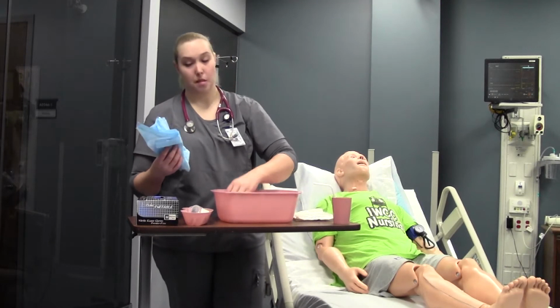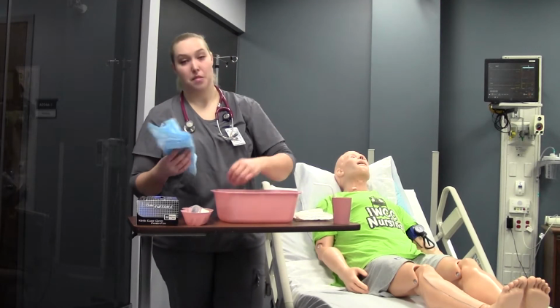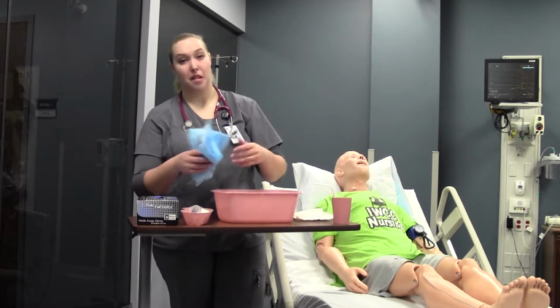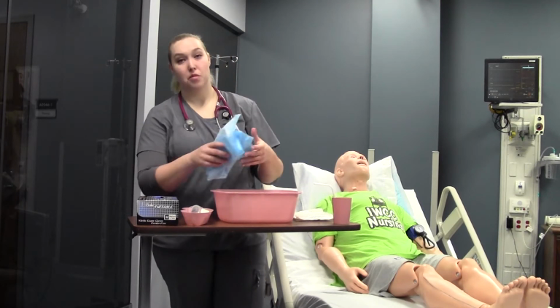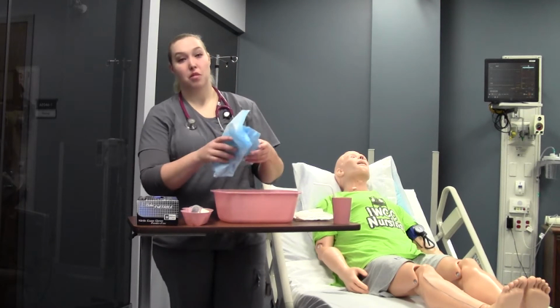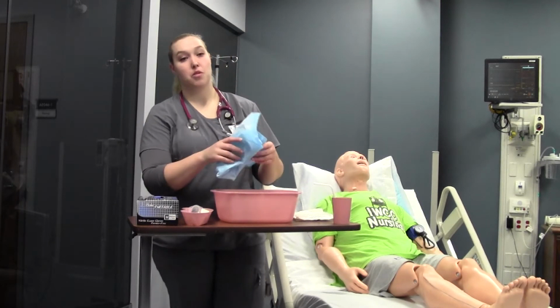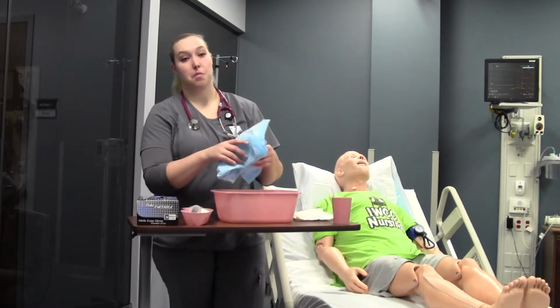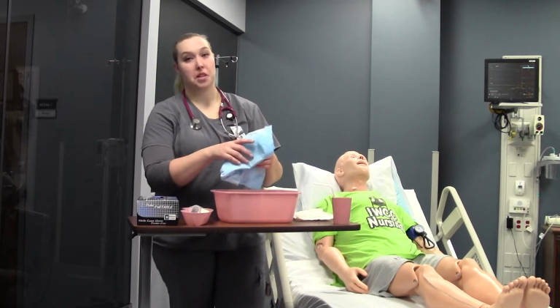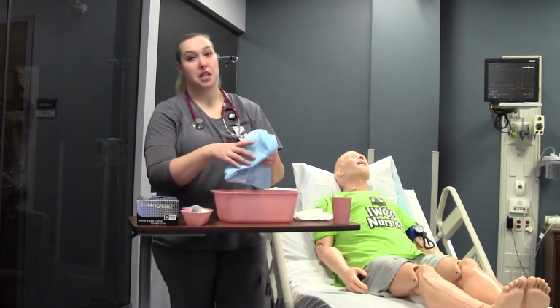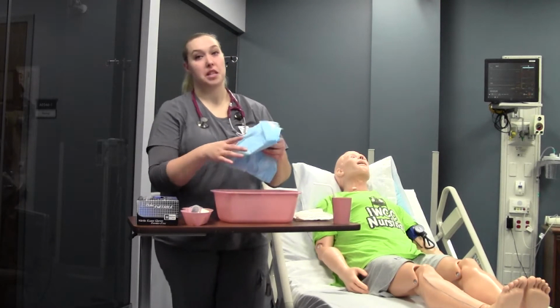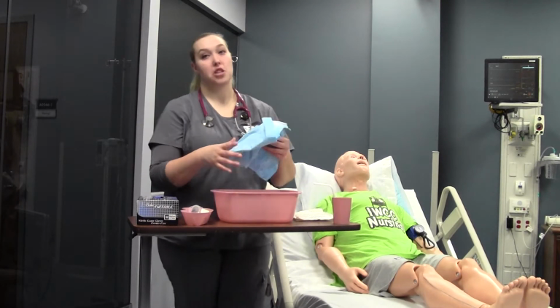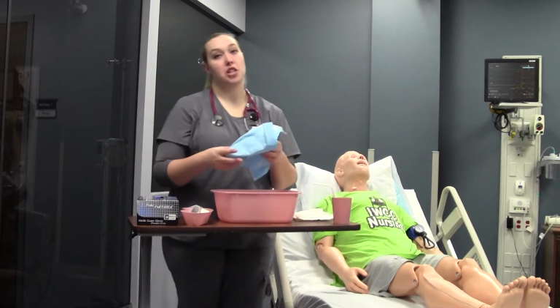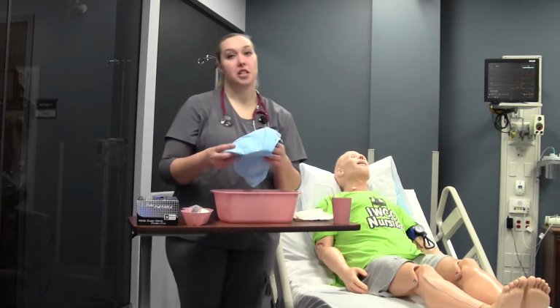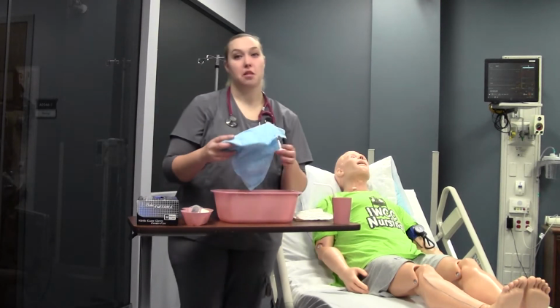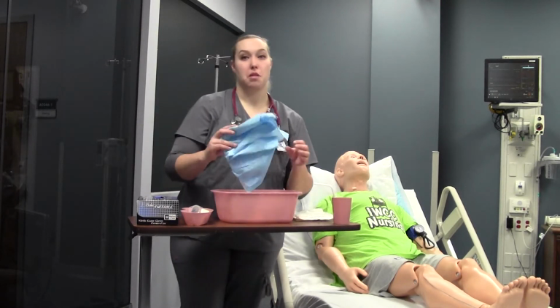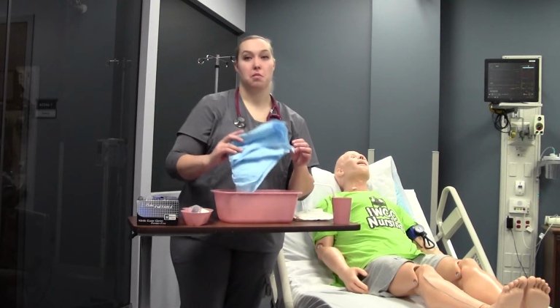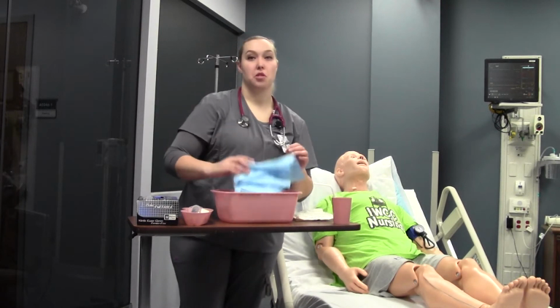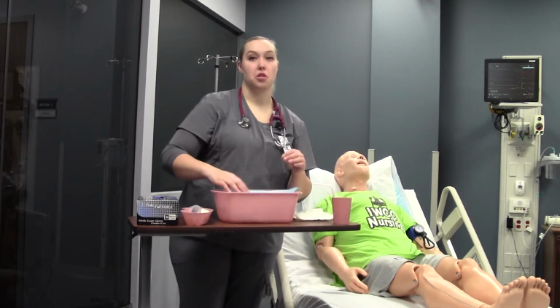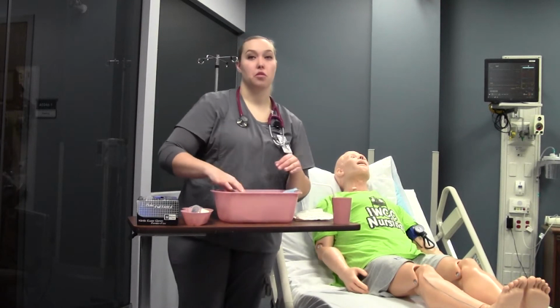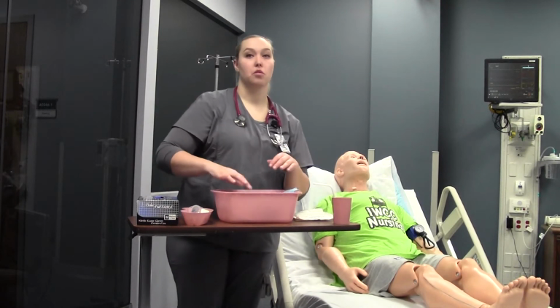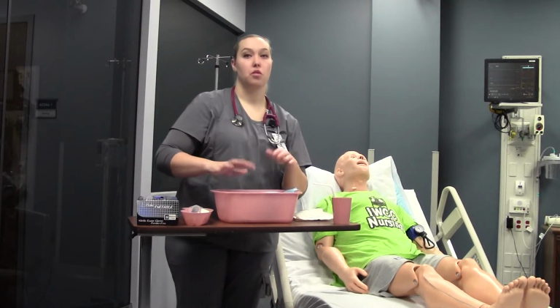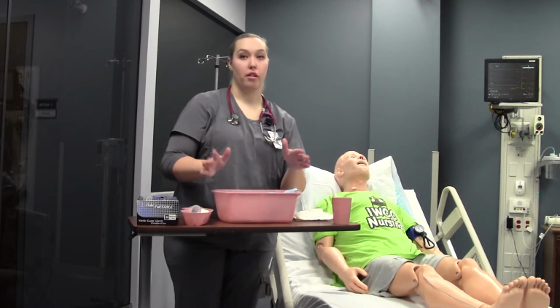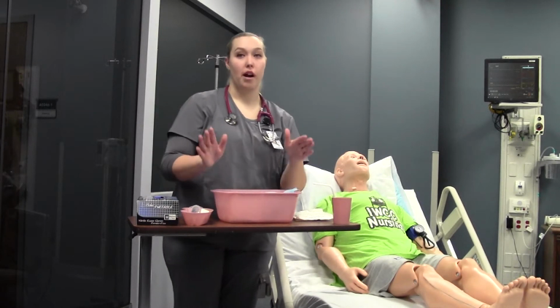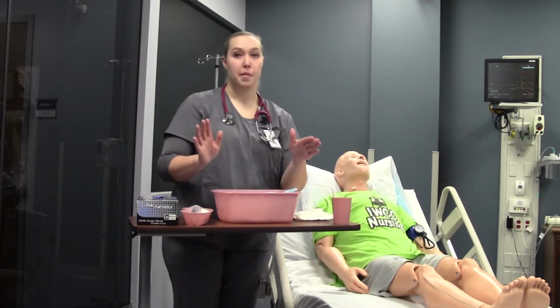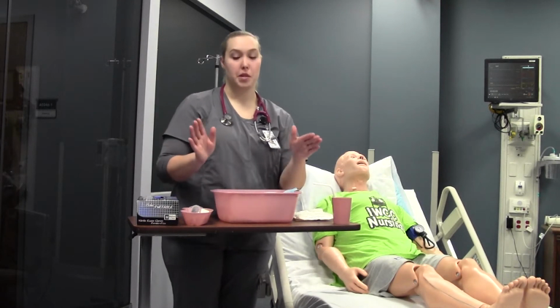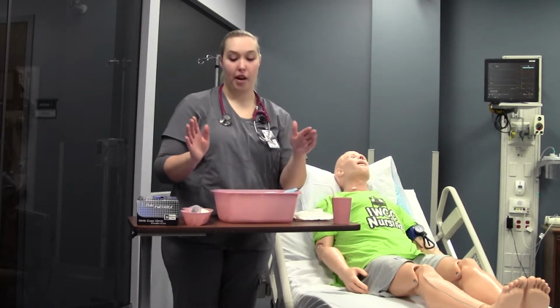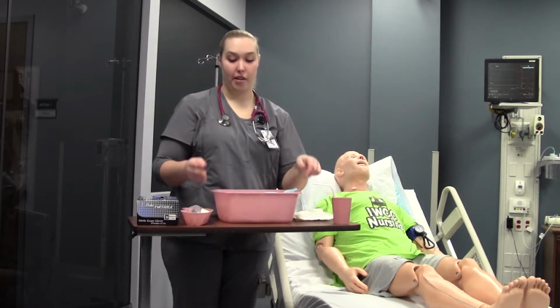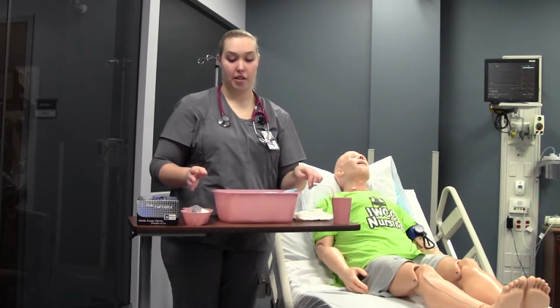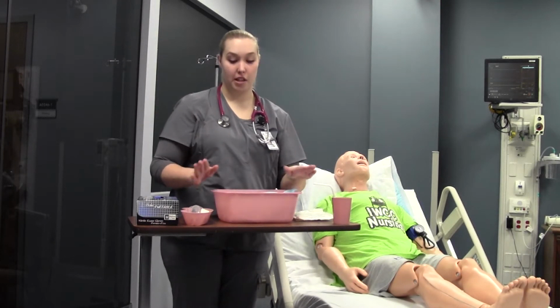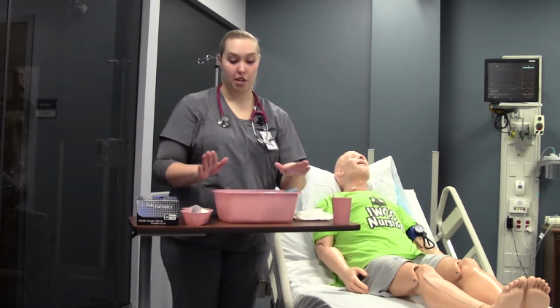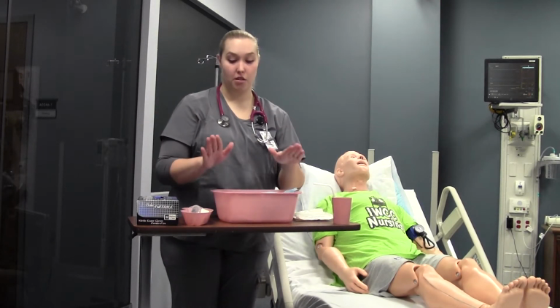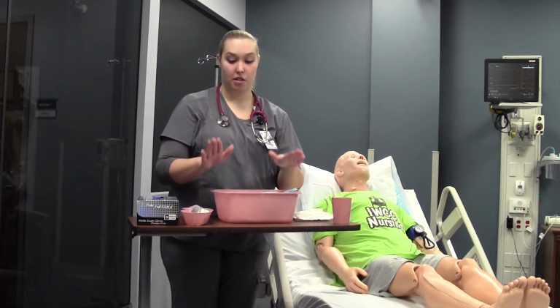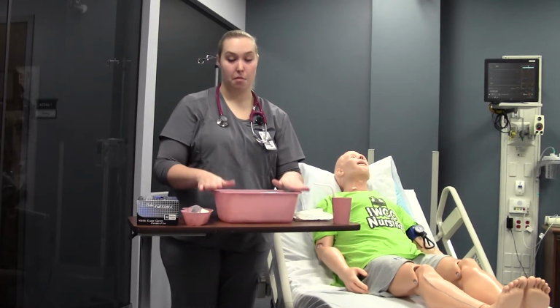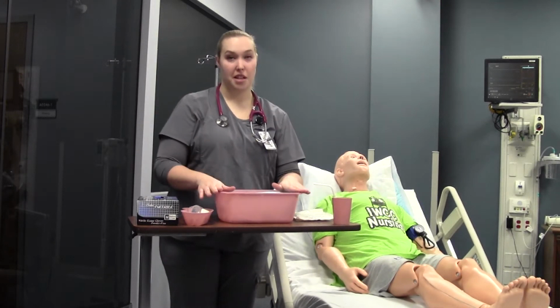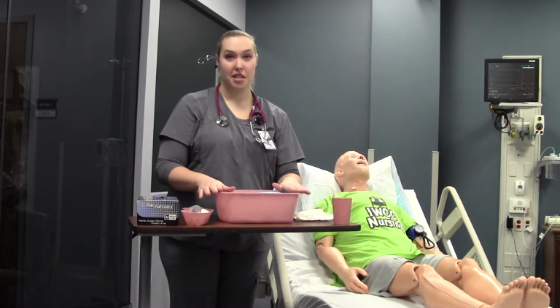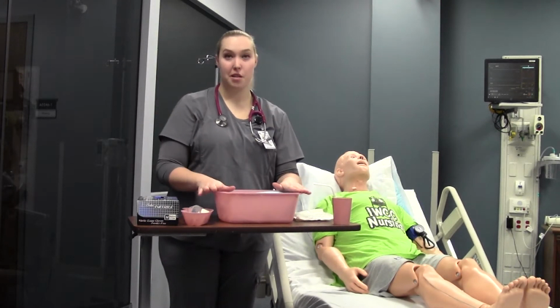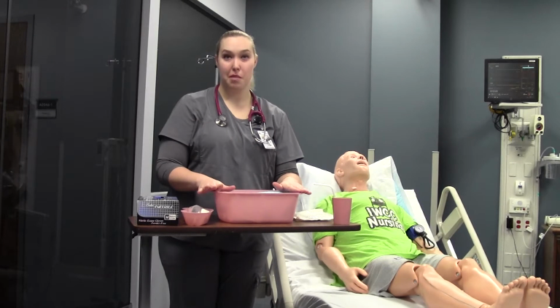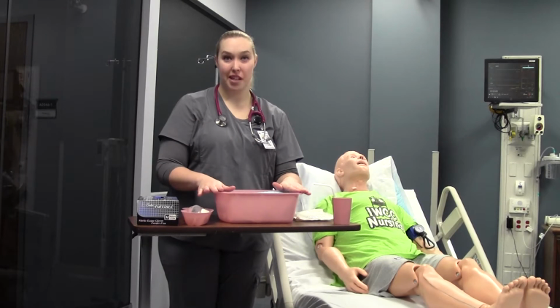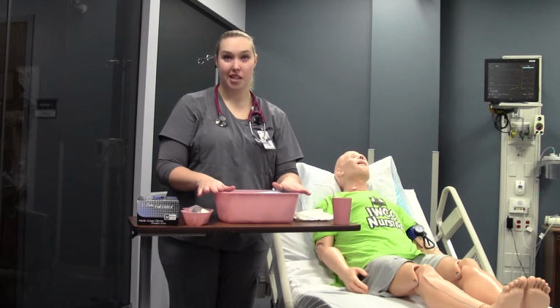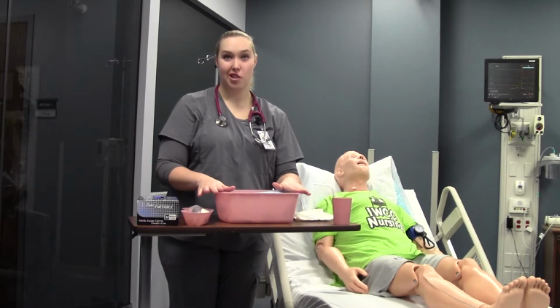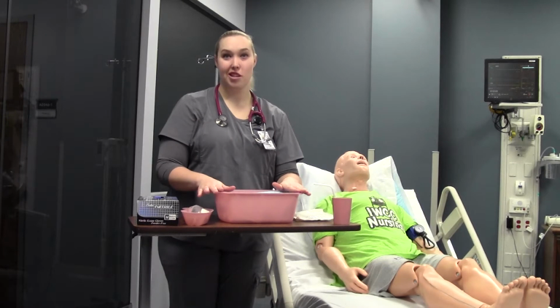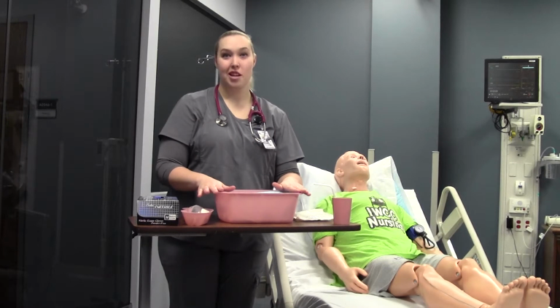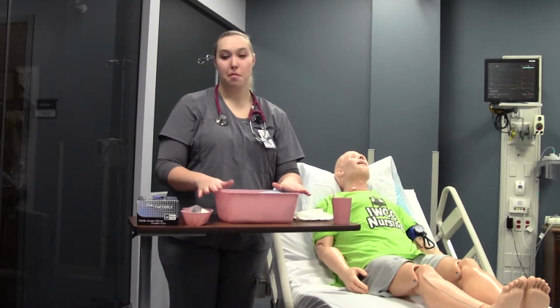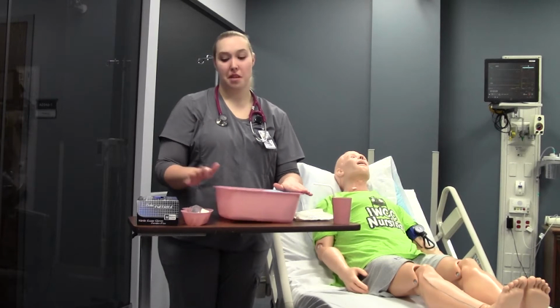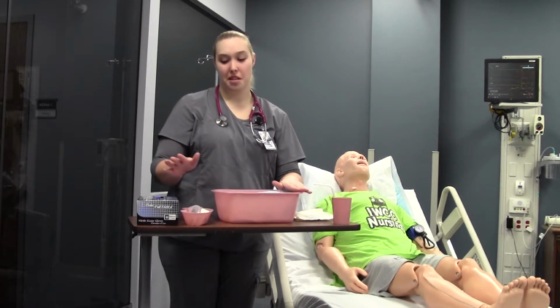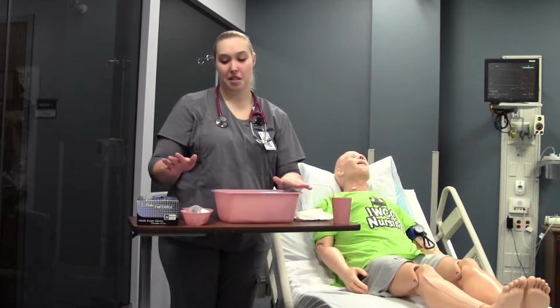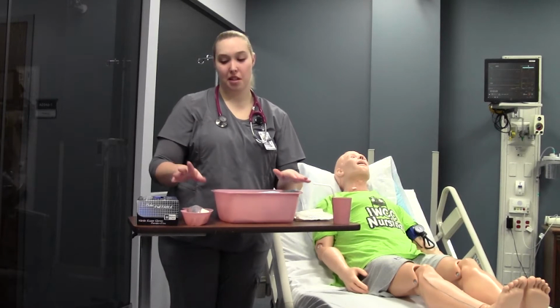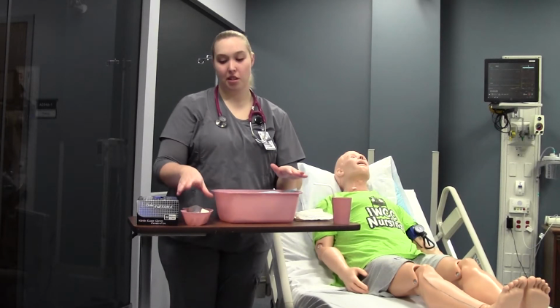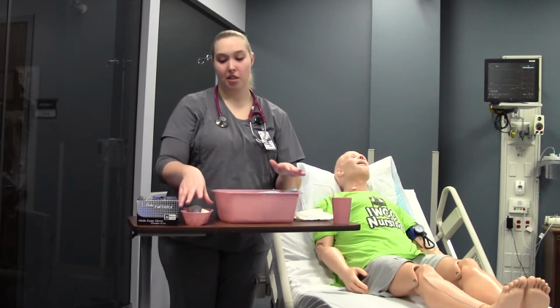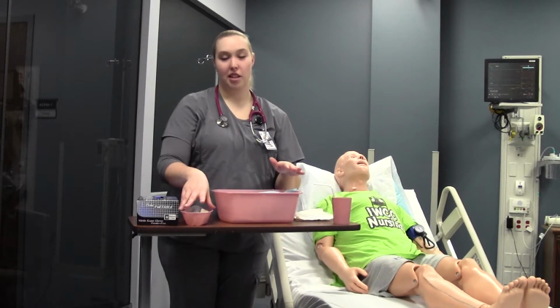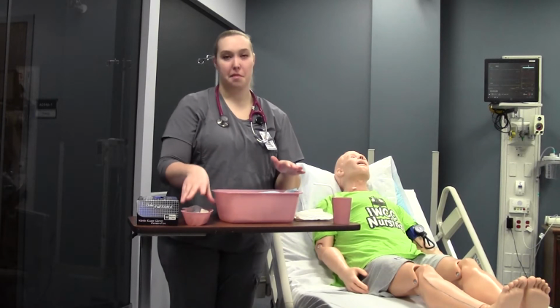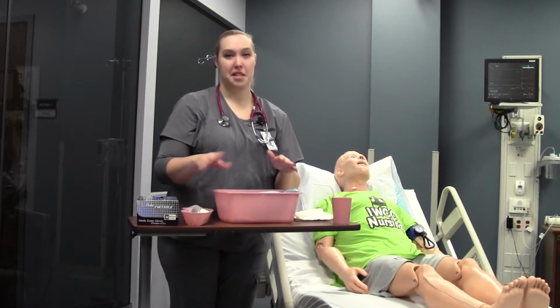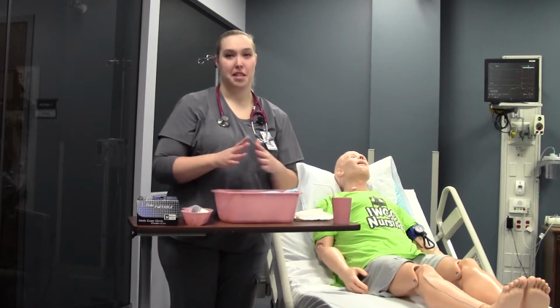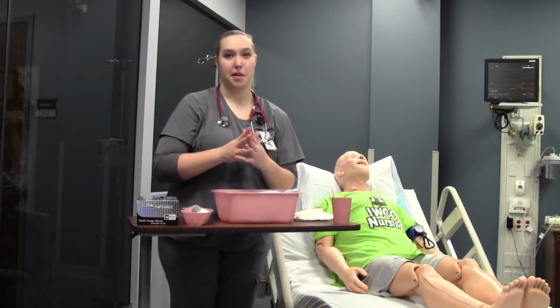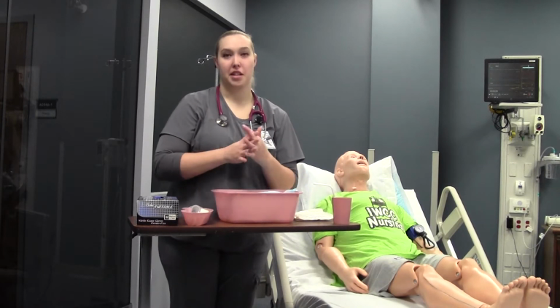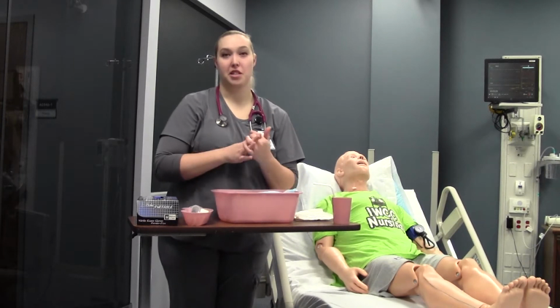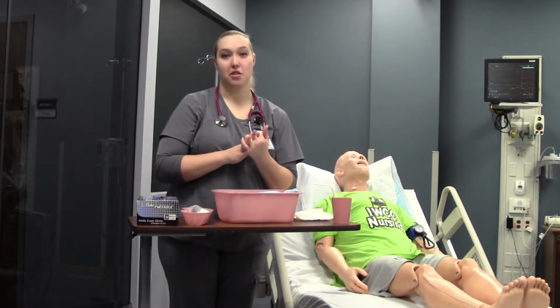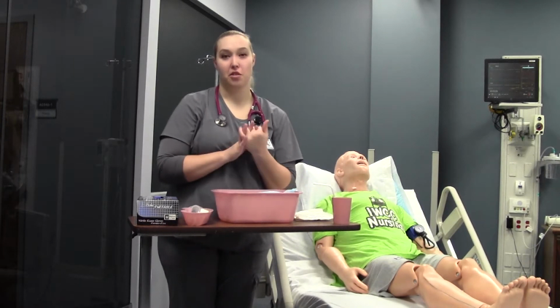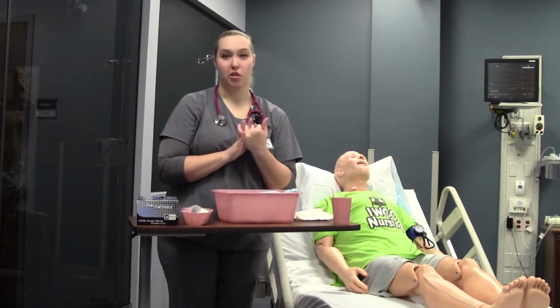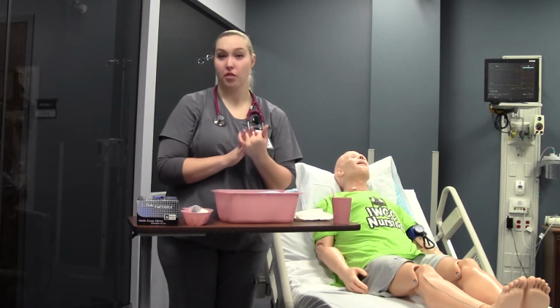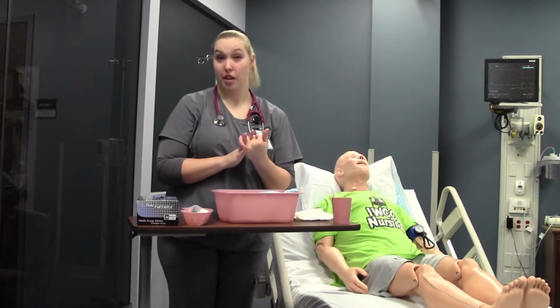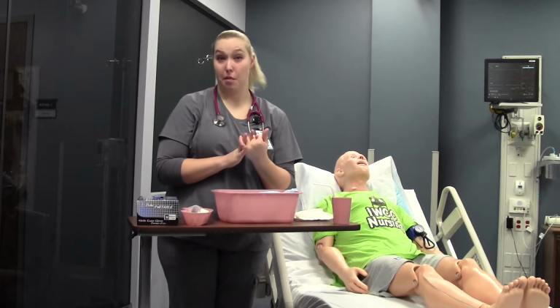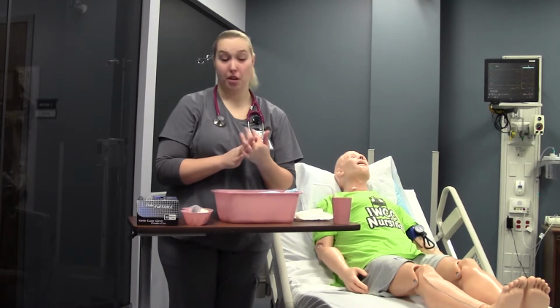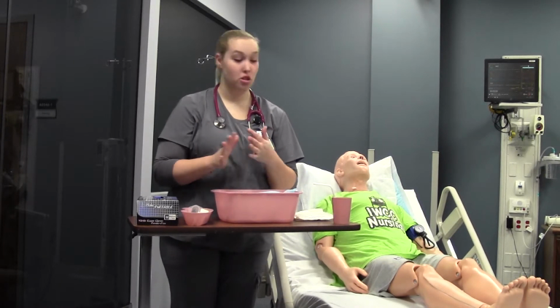Sometimes when we need to put these NGs in, people do throw up, so I always like to use the biggest bucket because our little emesis buckets don't hold very much.